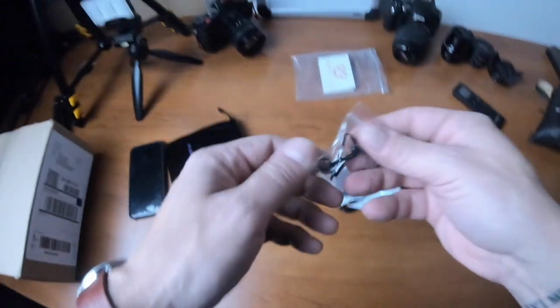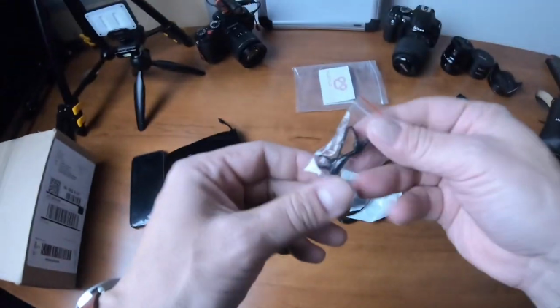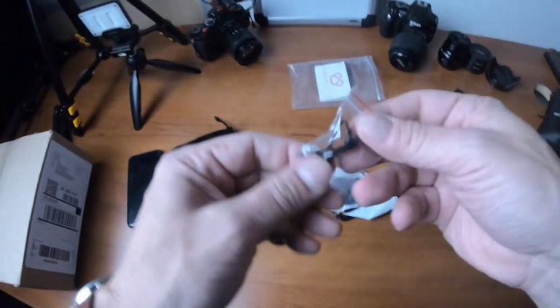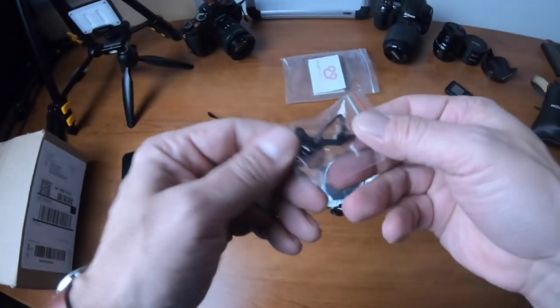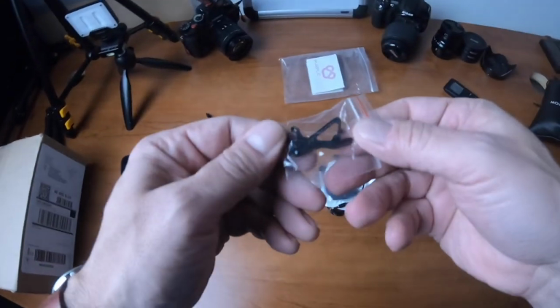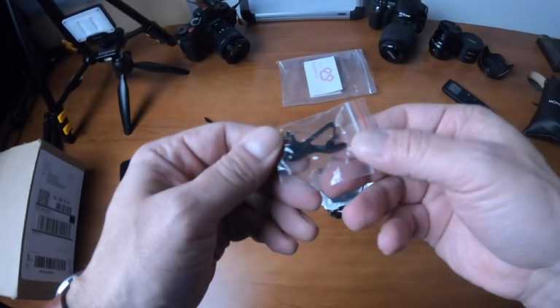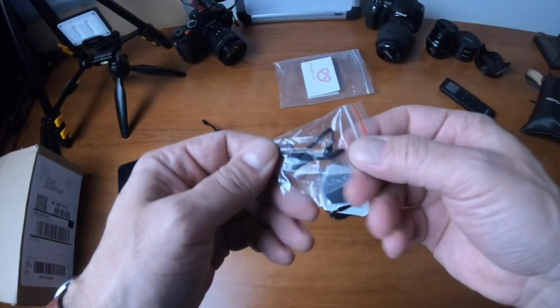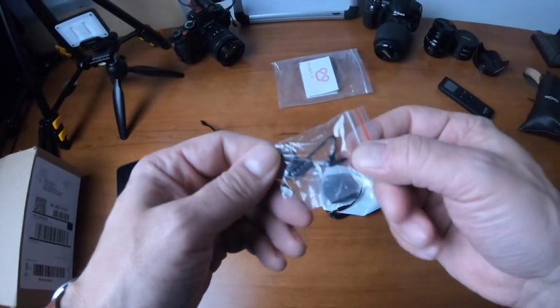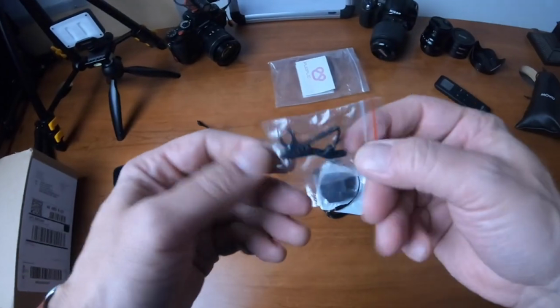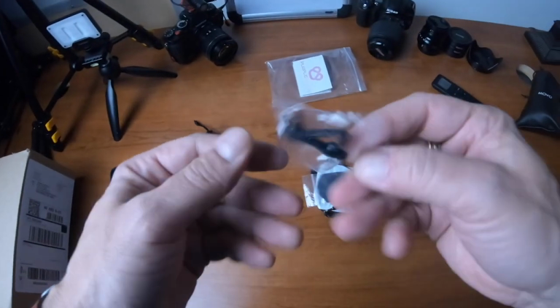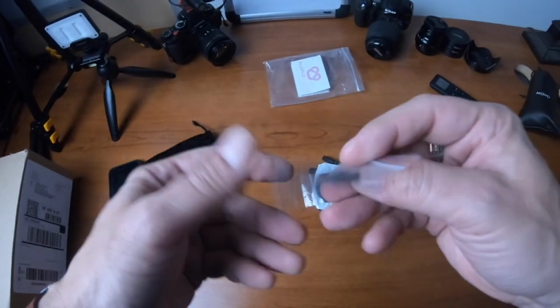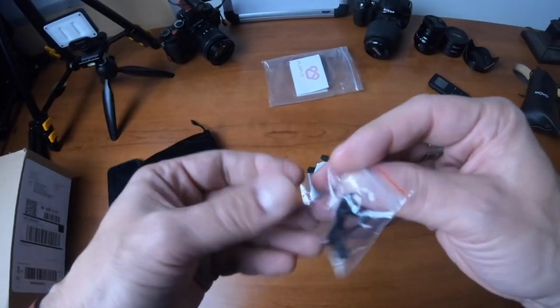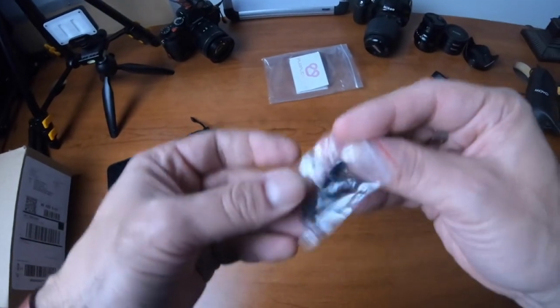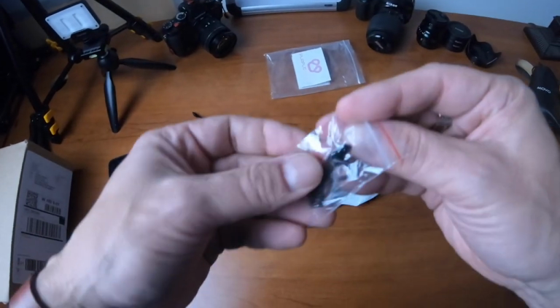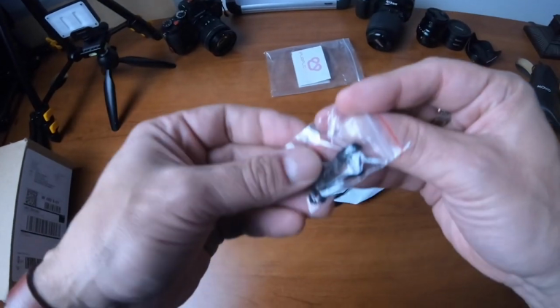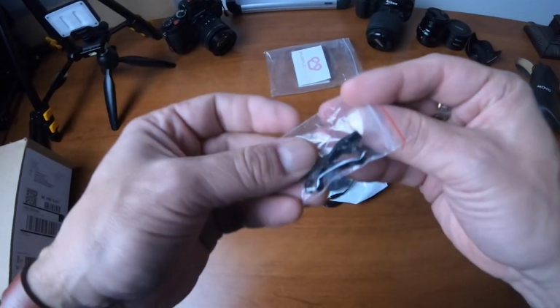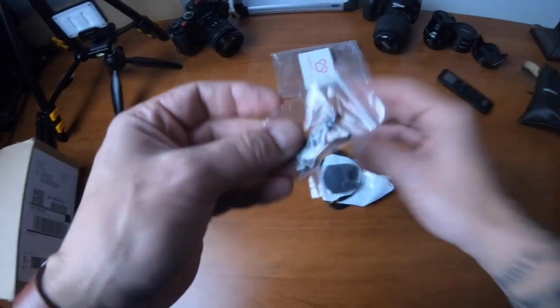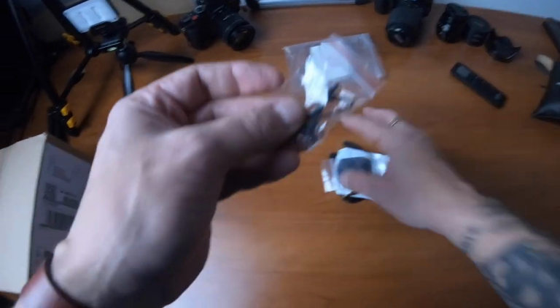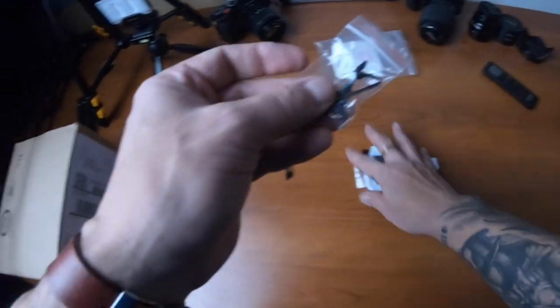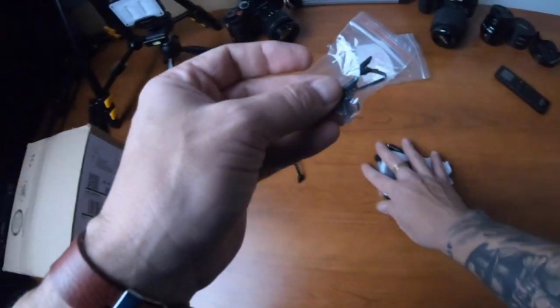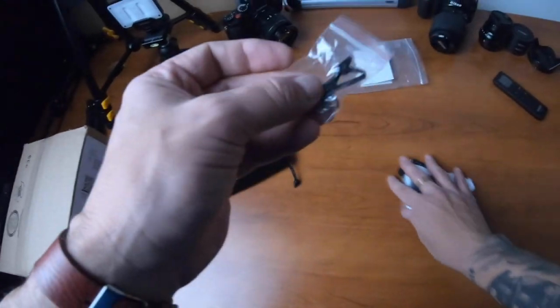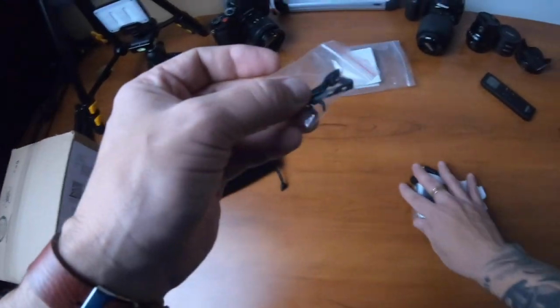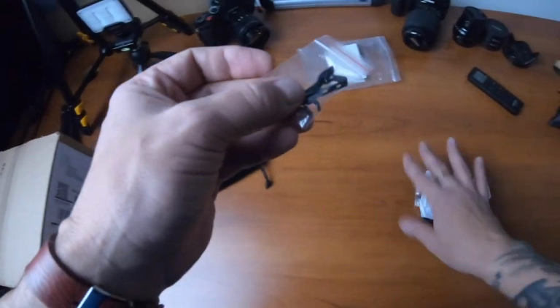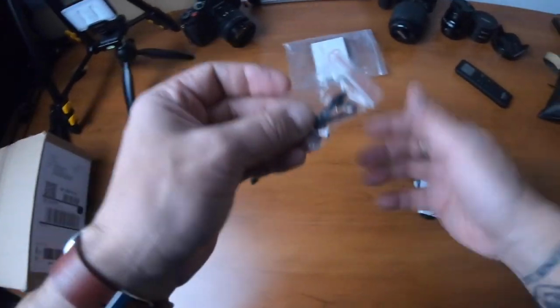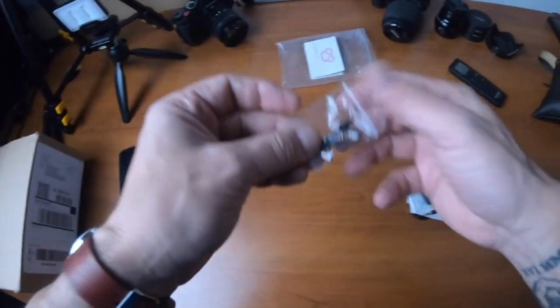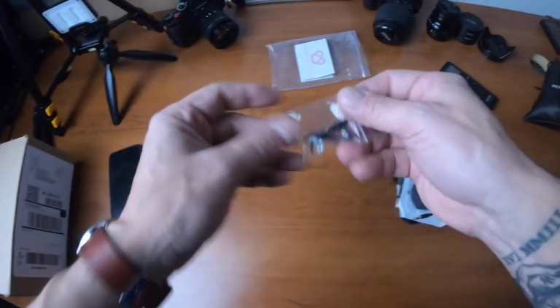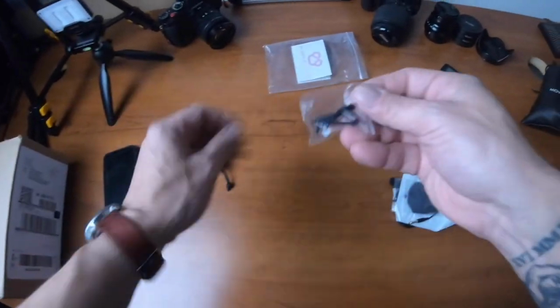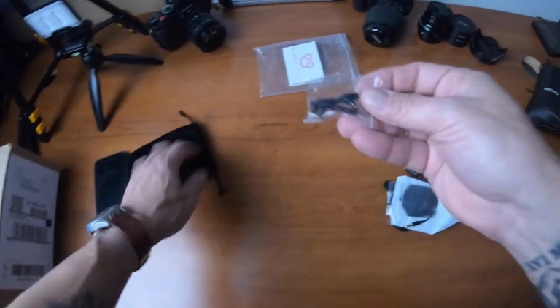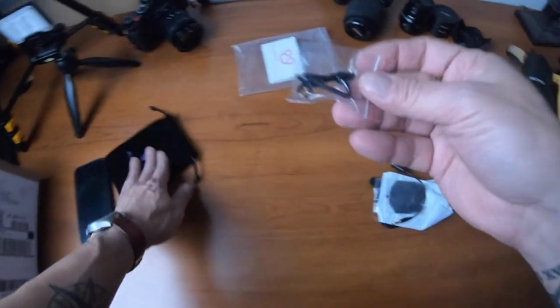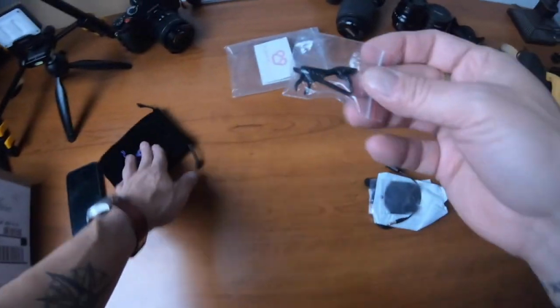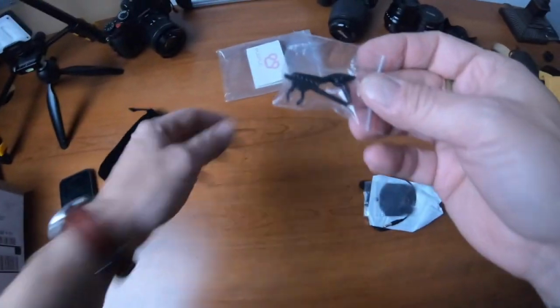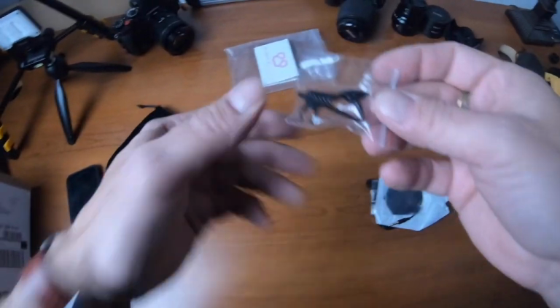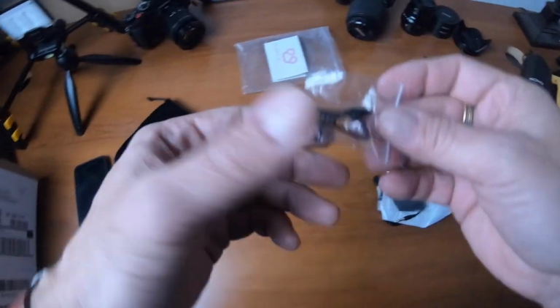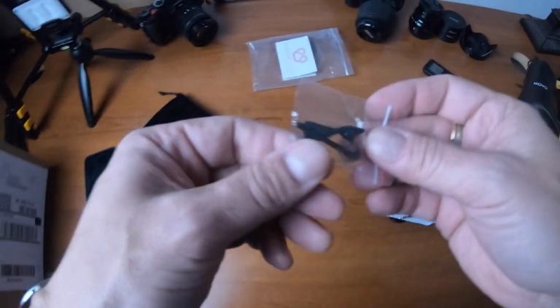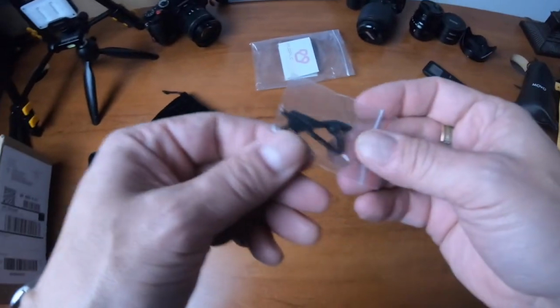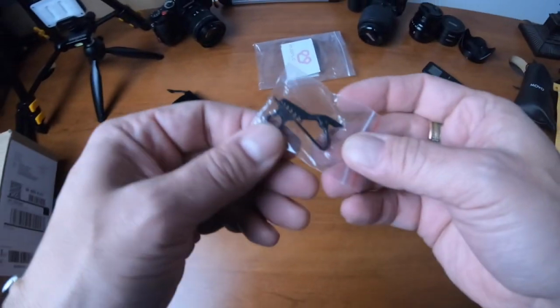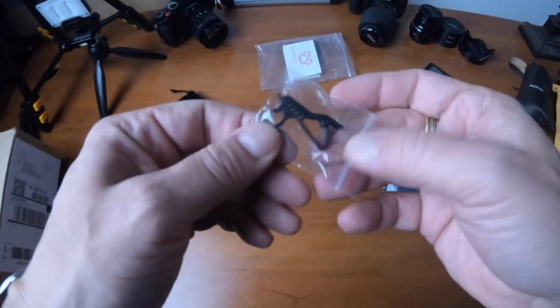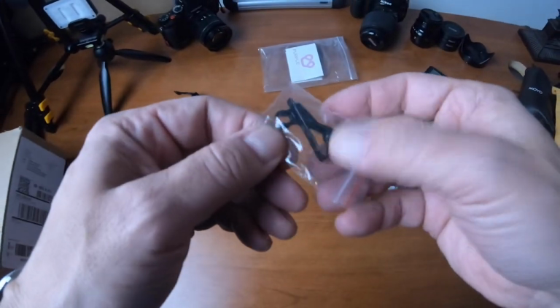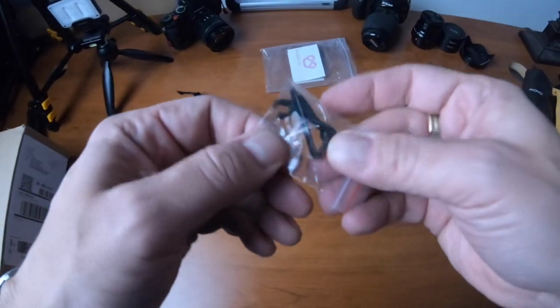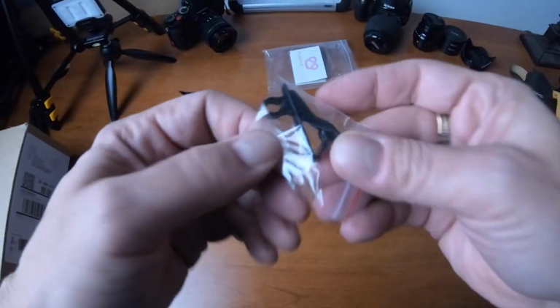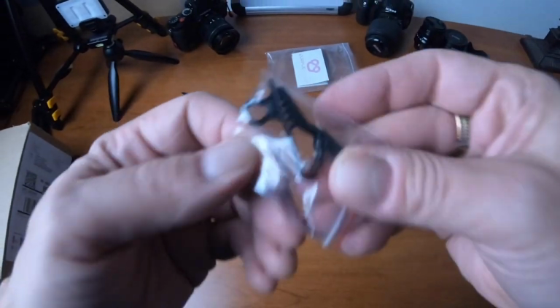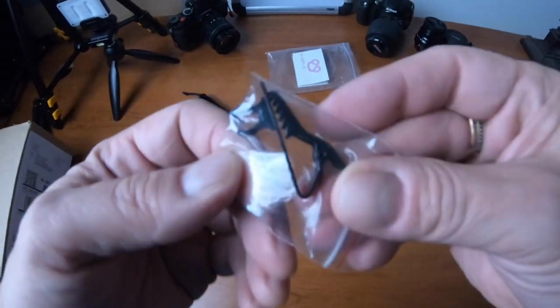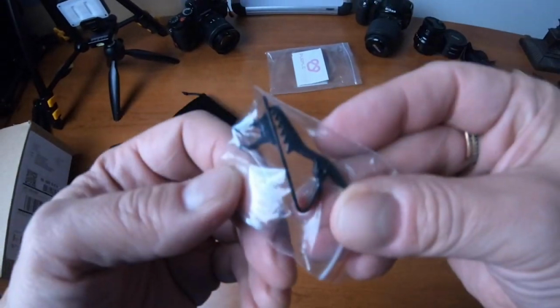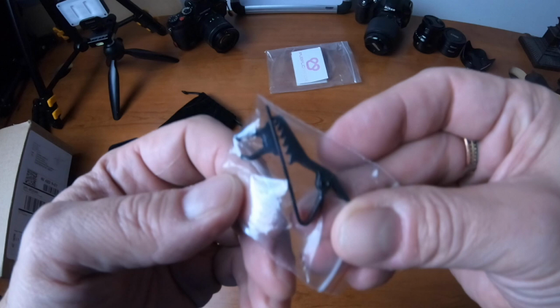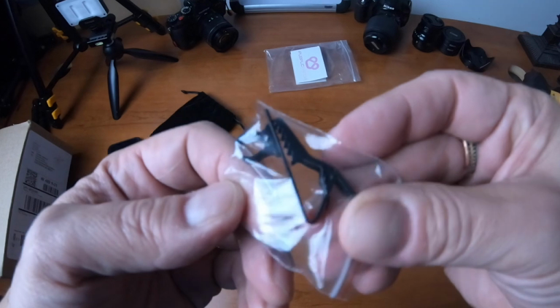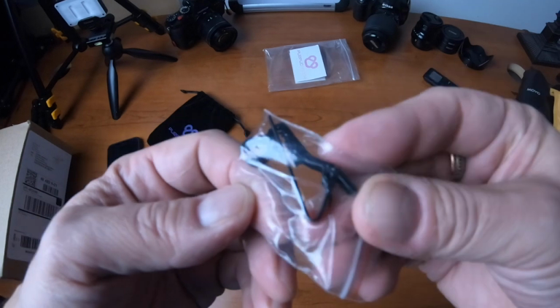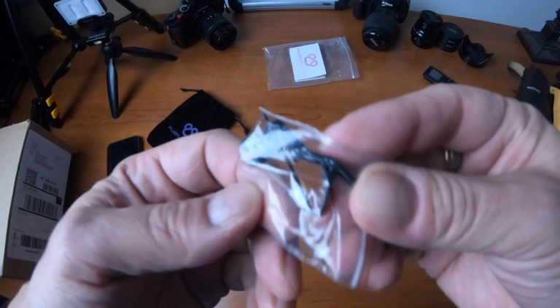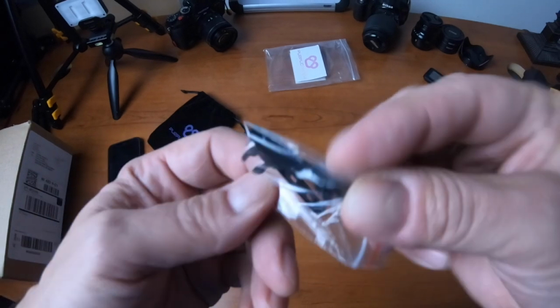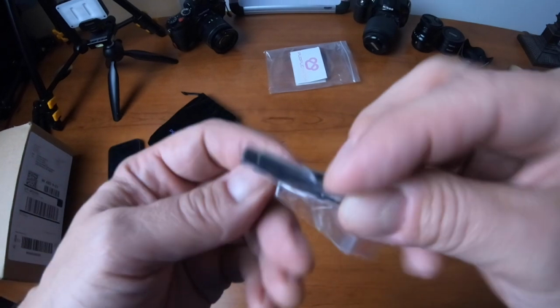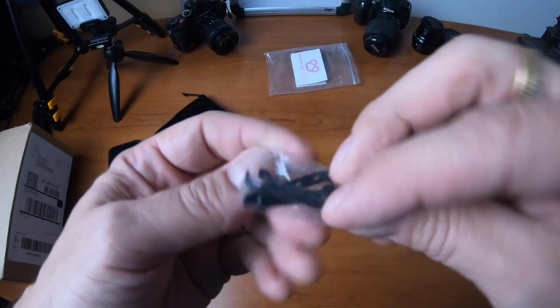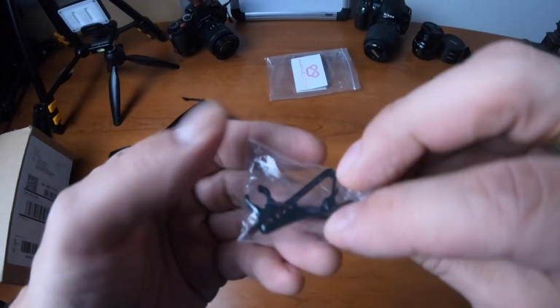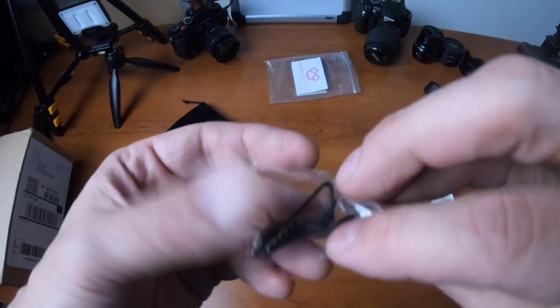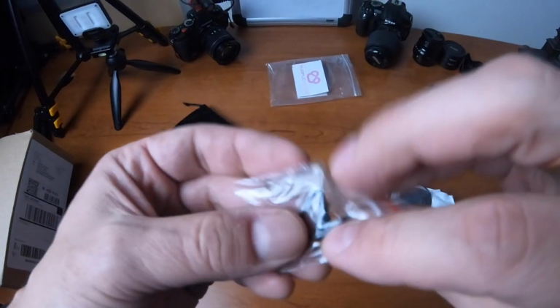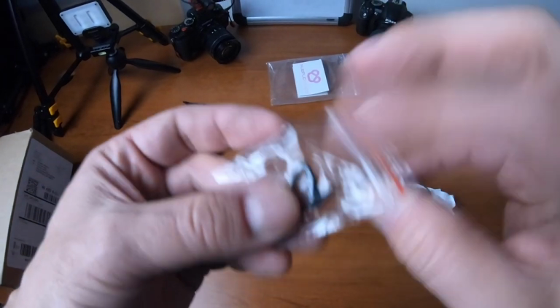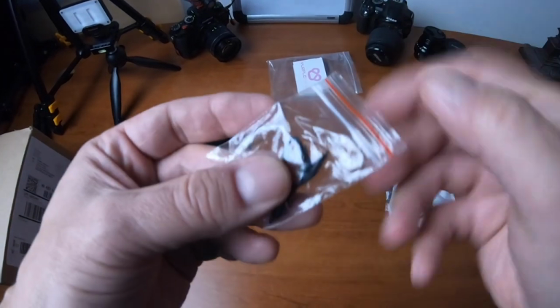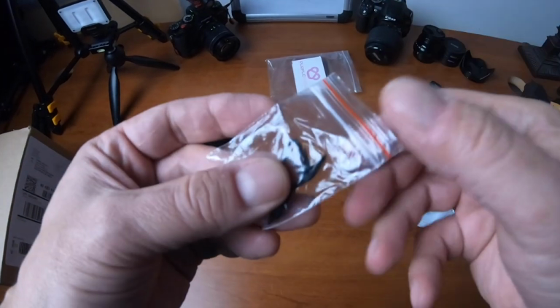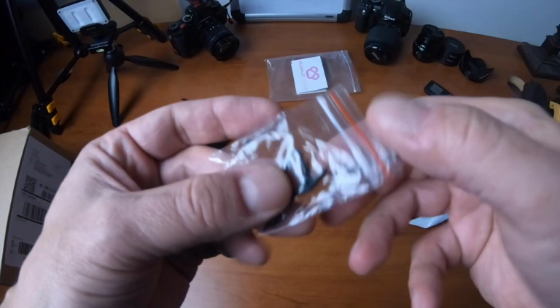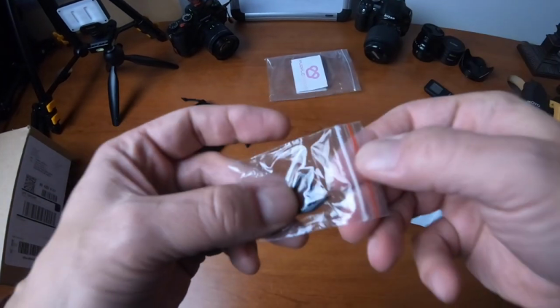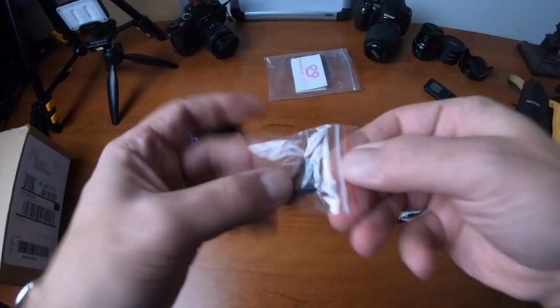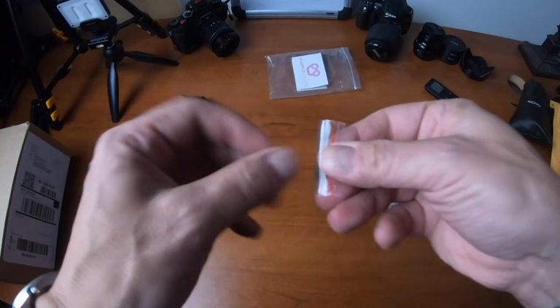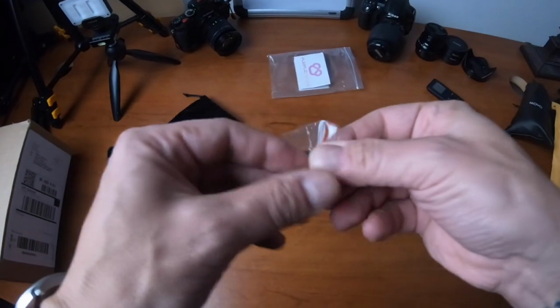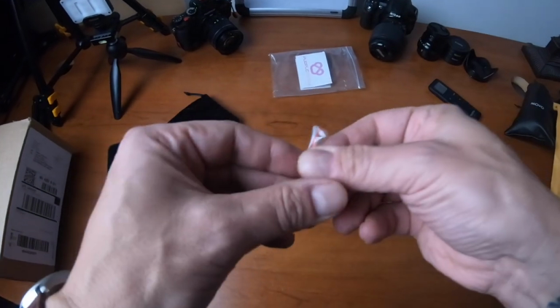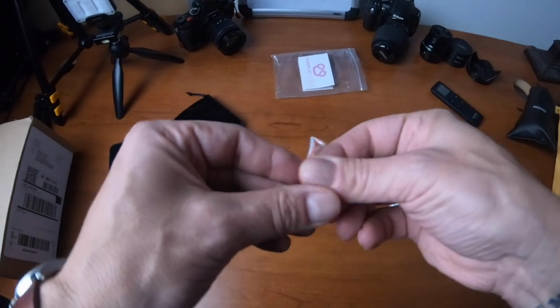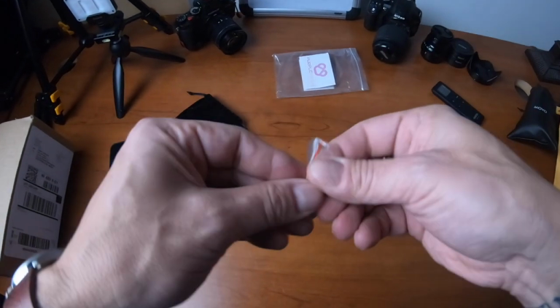There's a clip. Nice little clip. Take it out.